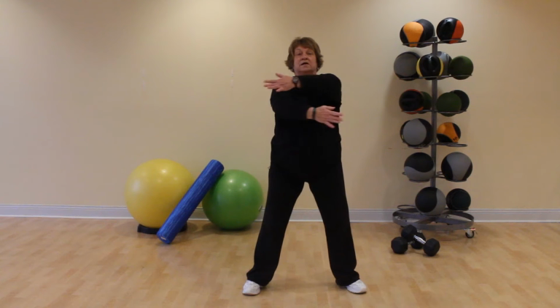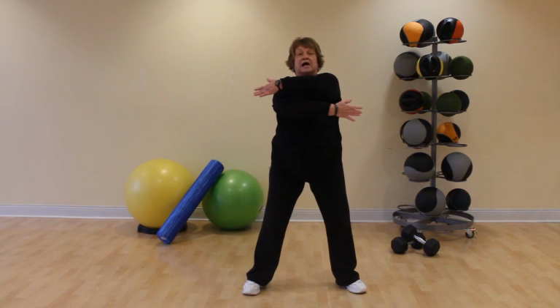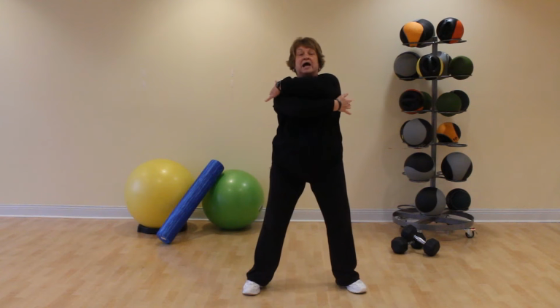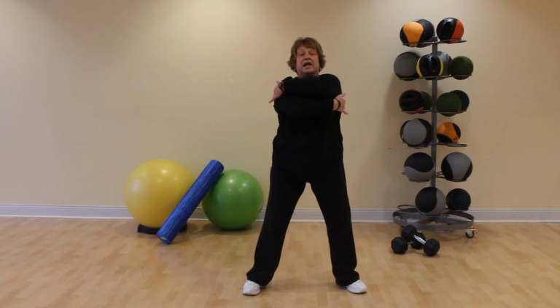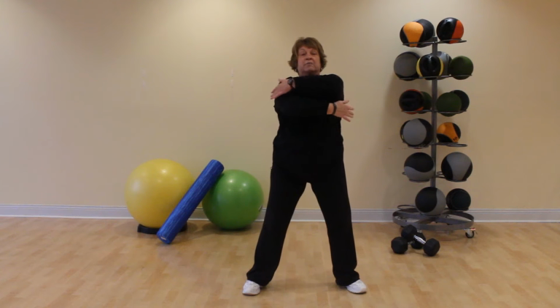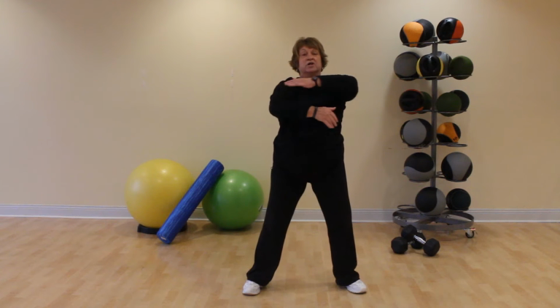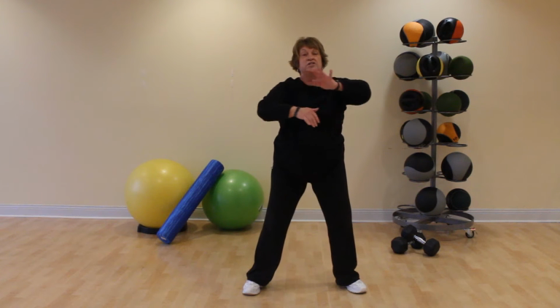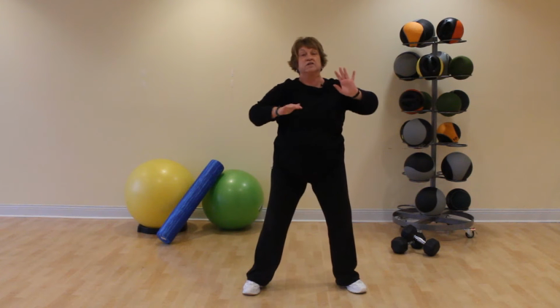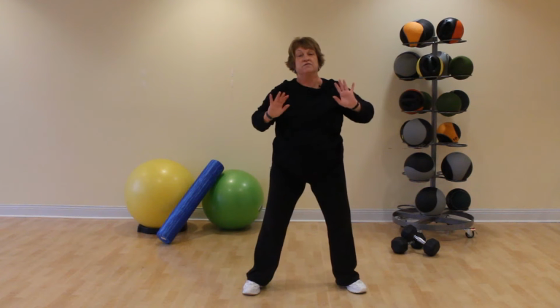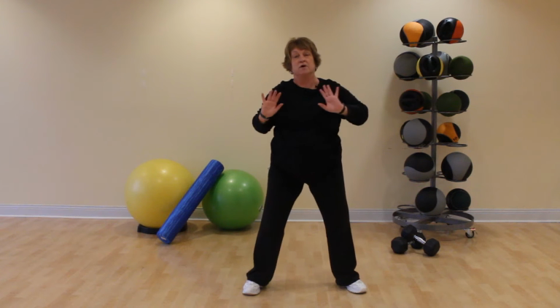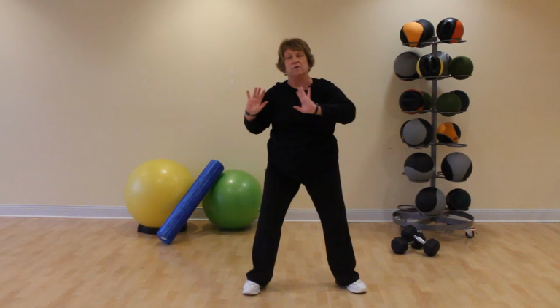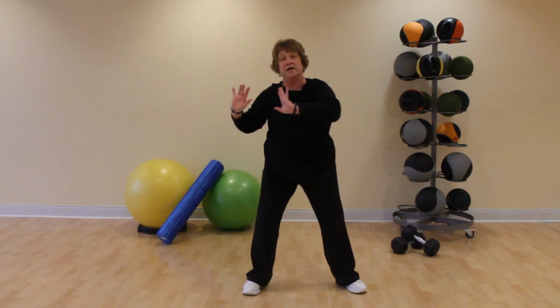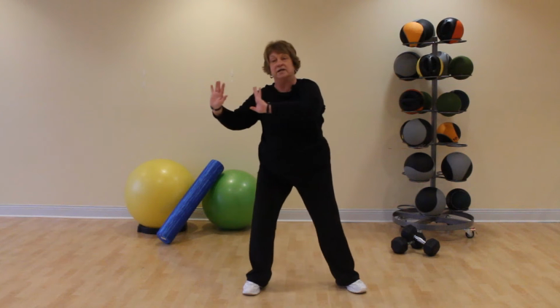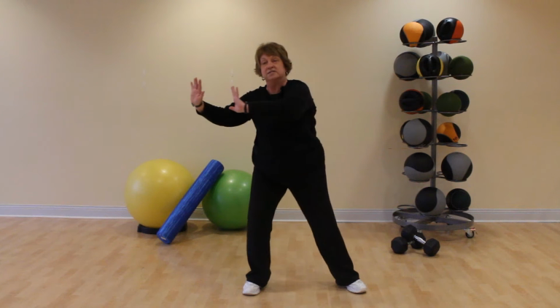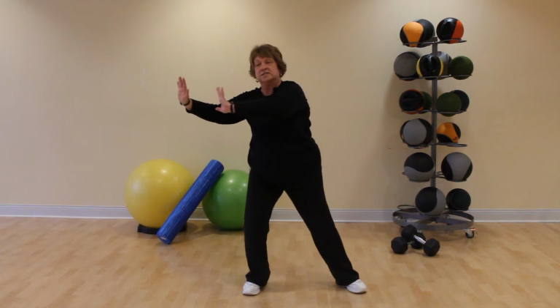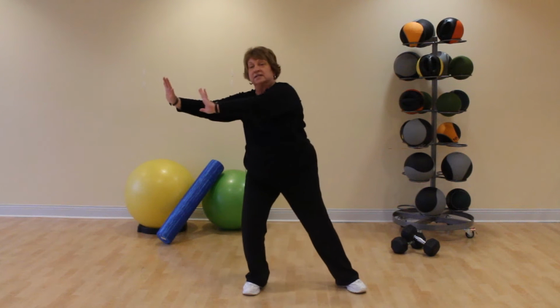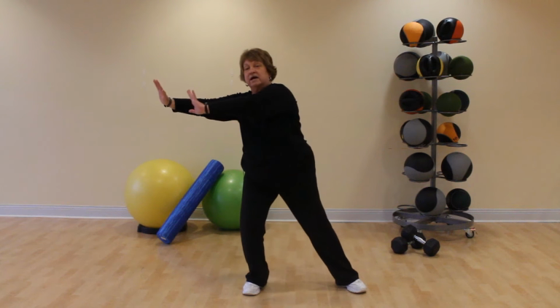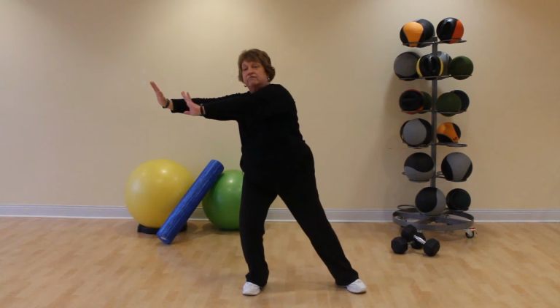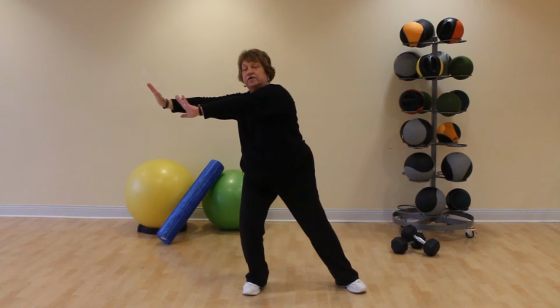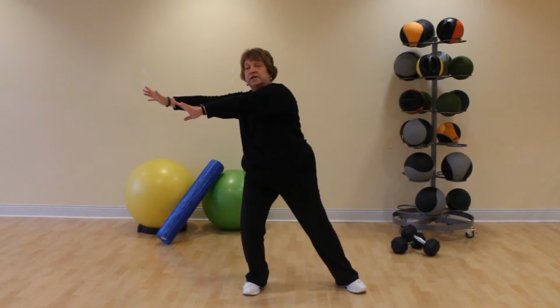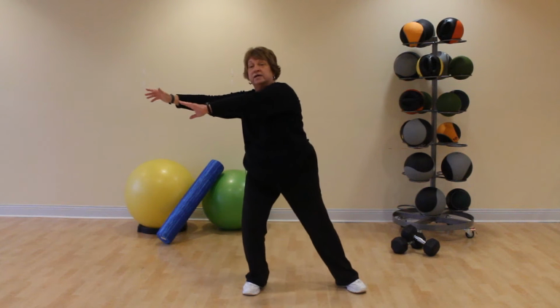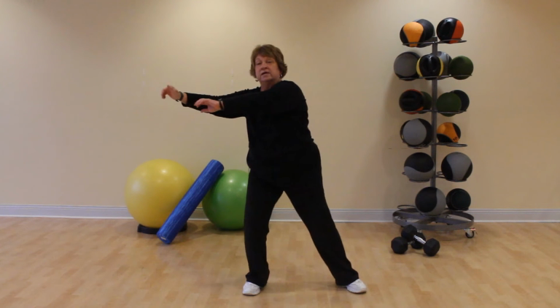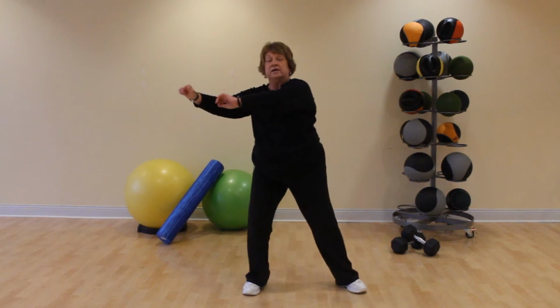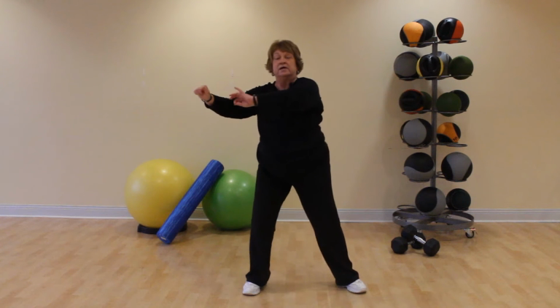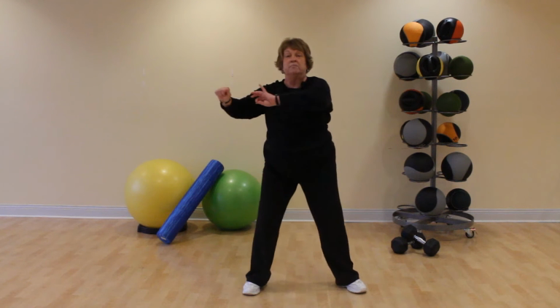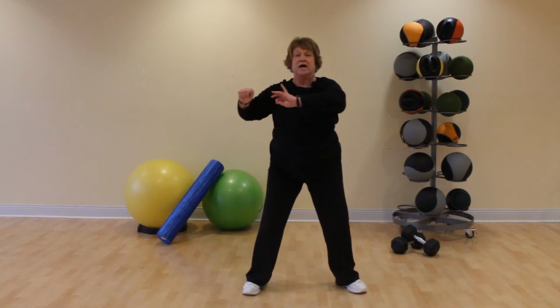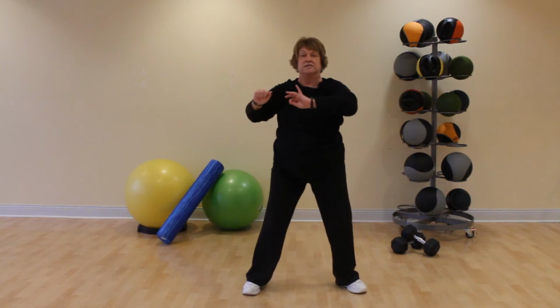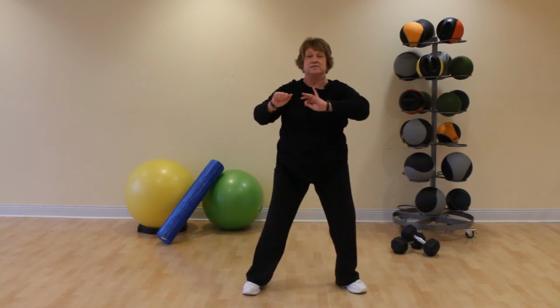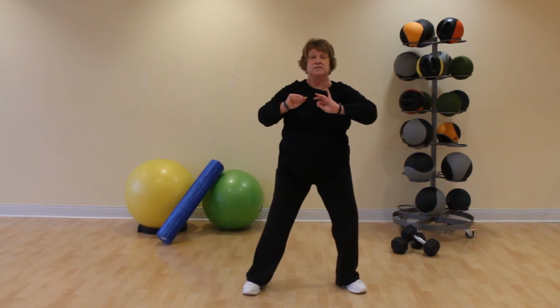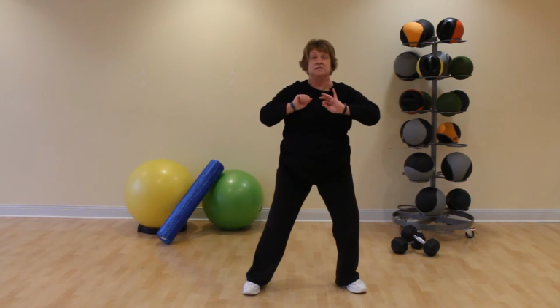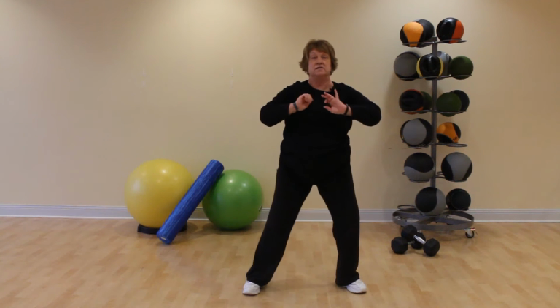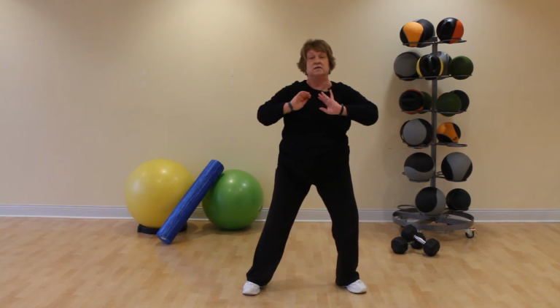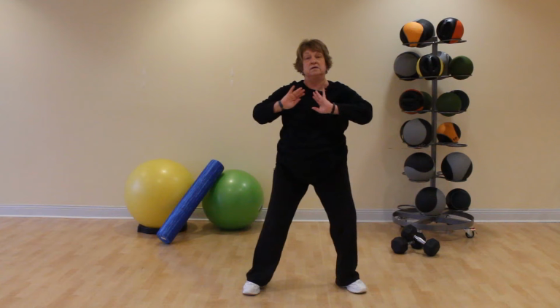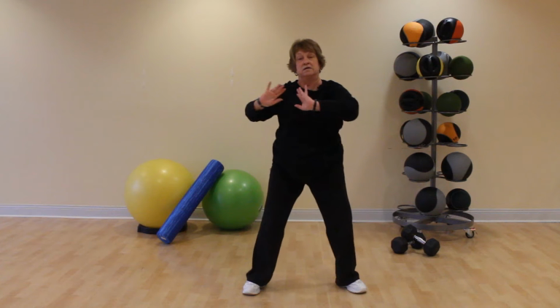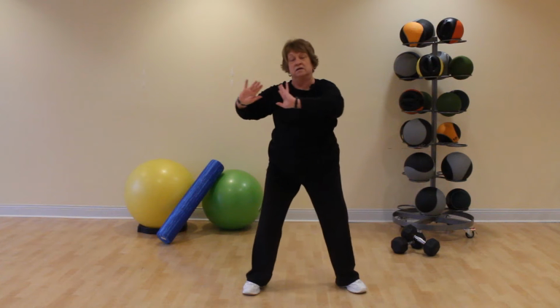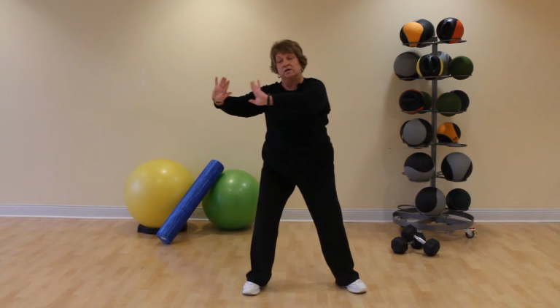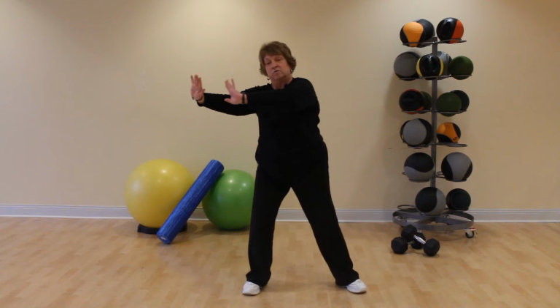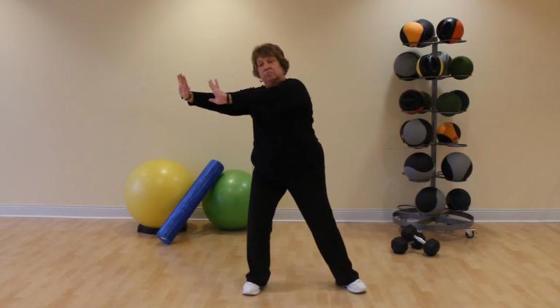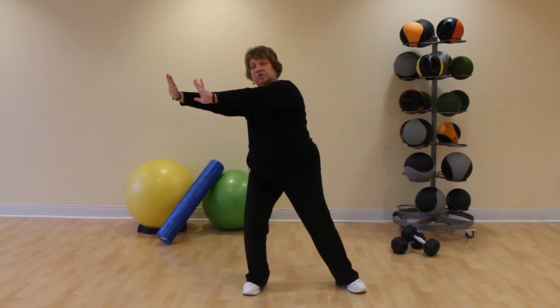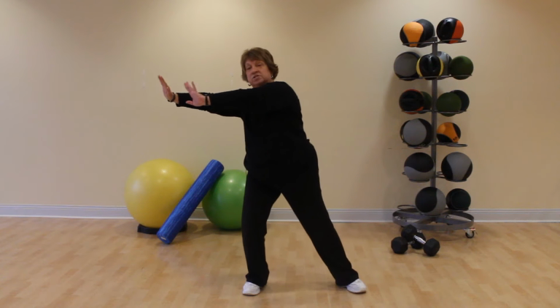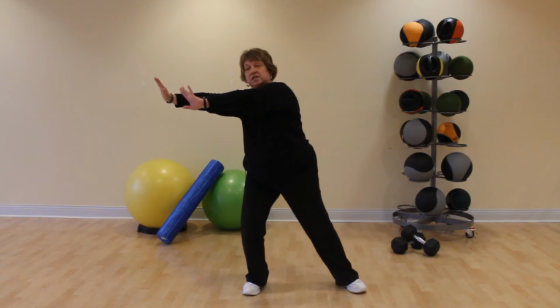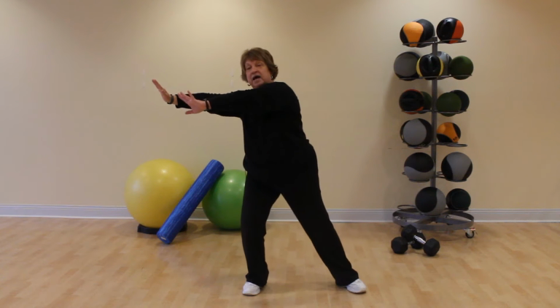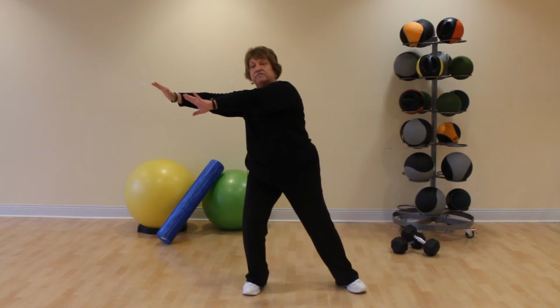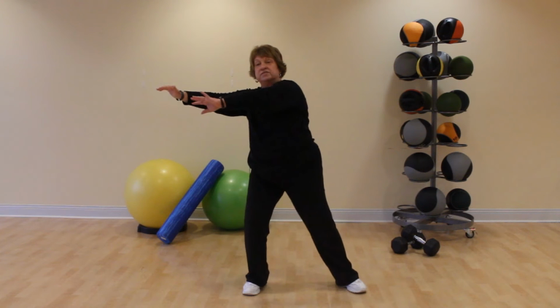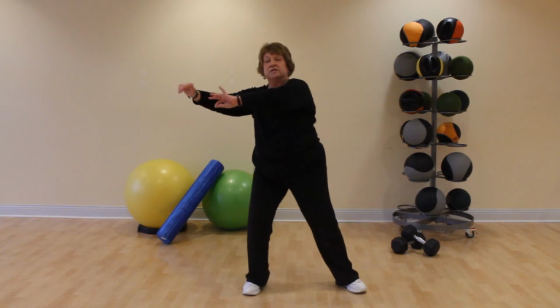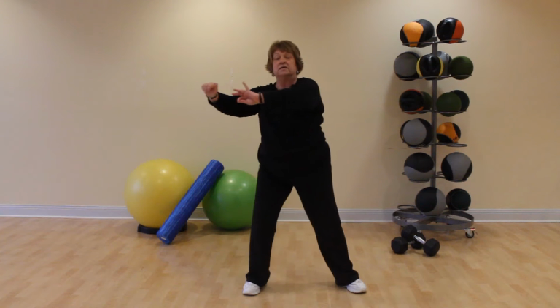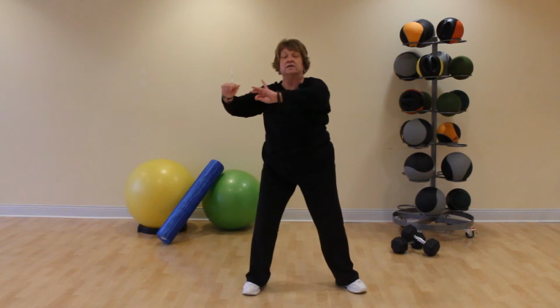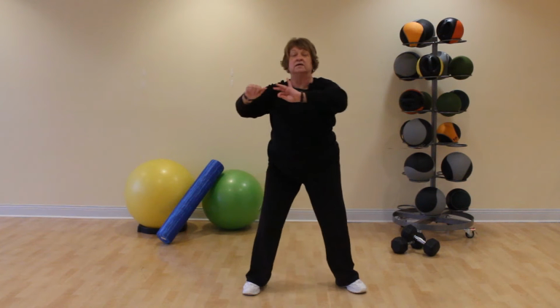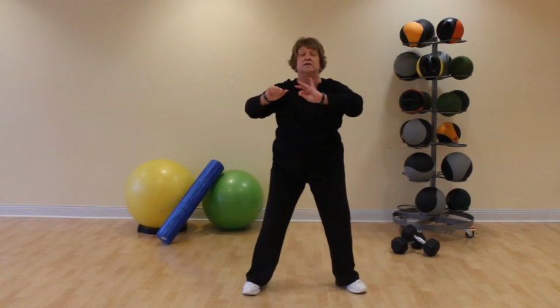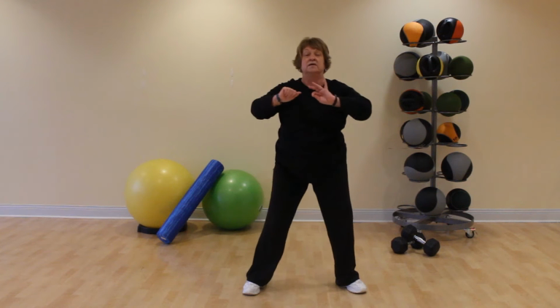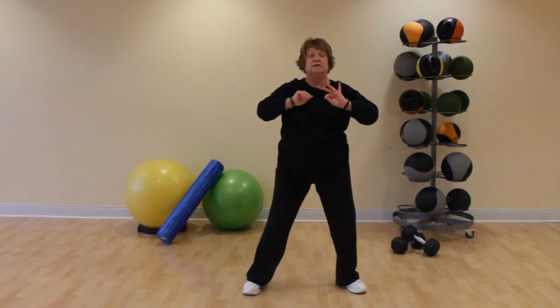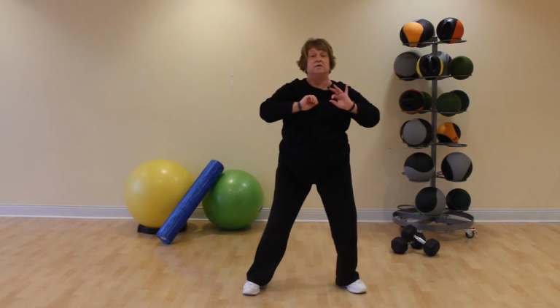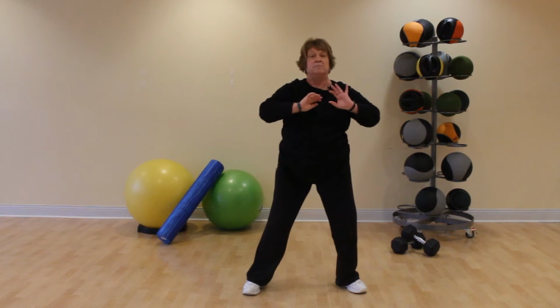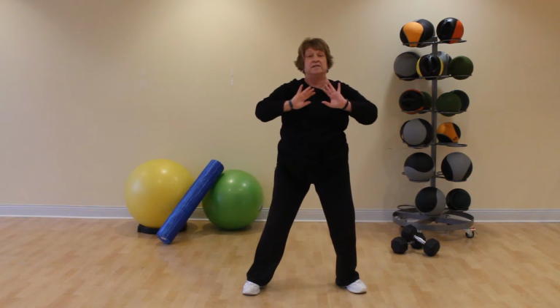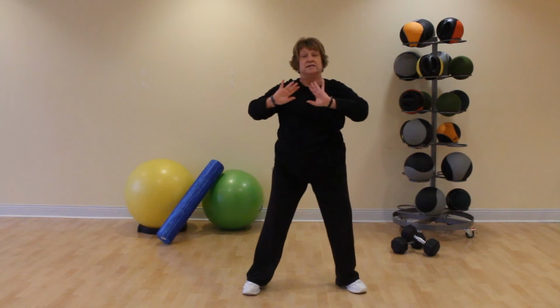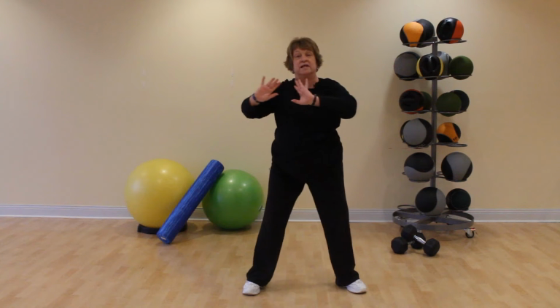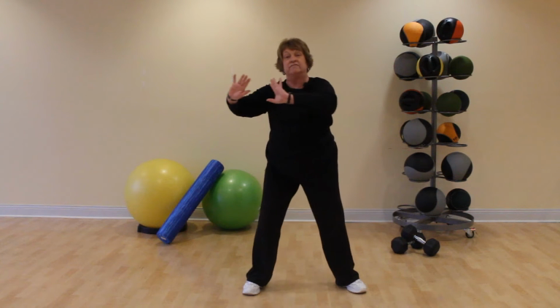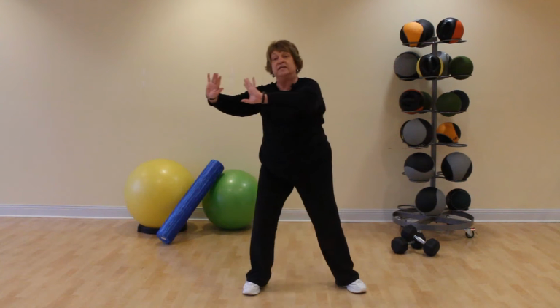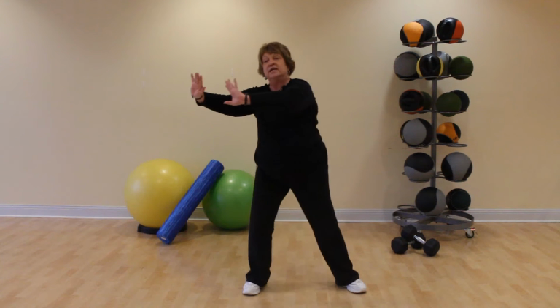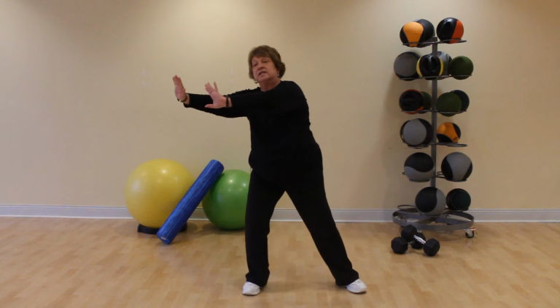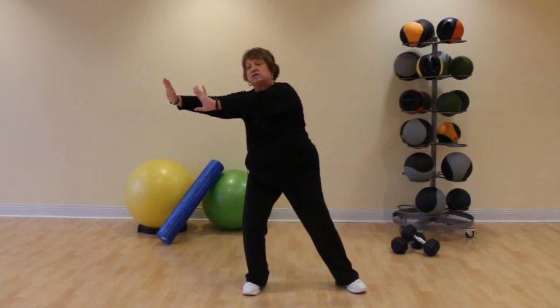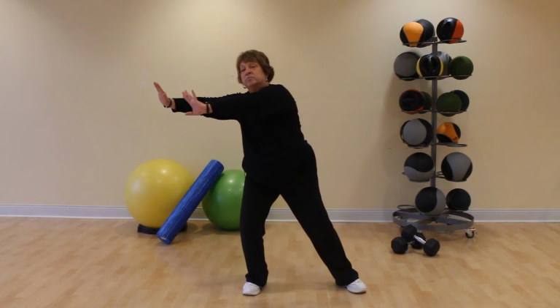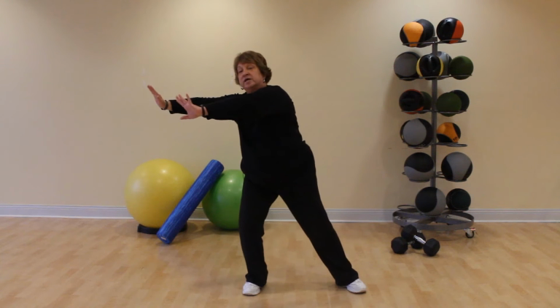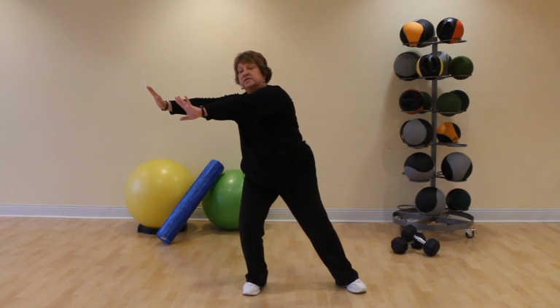One more time. Take those arms out and give yourself a hug. Then we're going to shift our weight into the left foot, back to center, push left, bend the left knee a little bit.